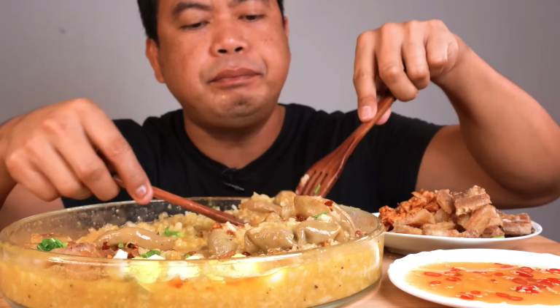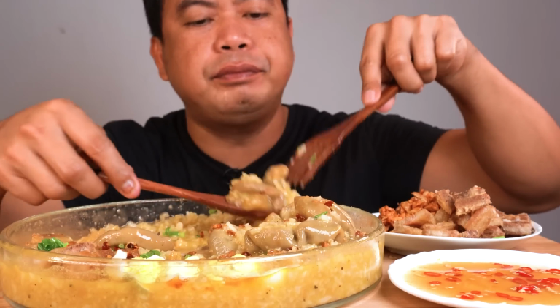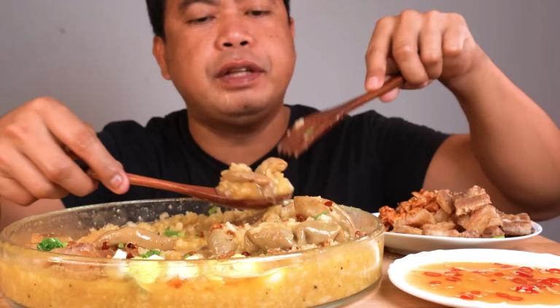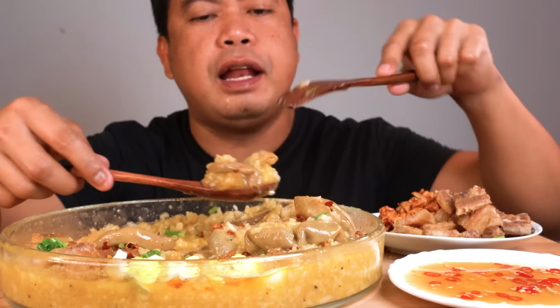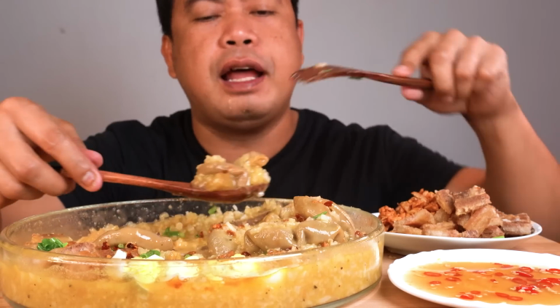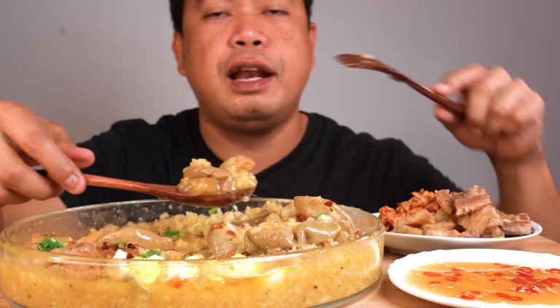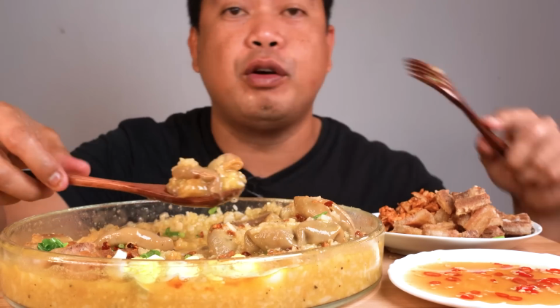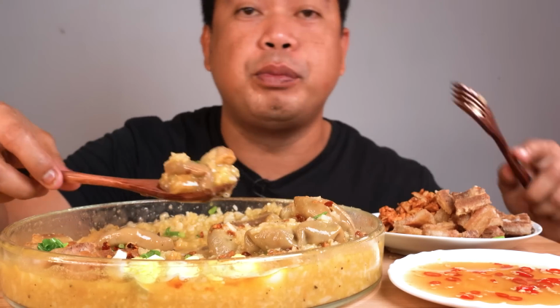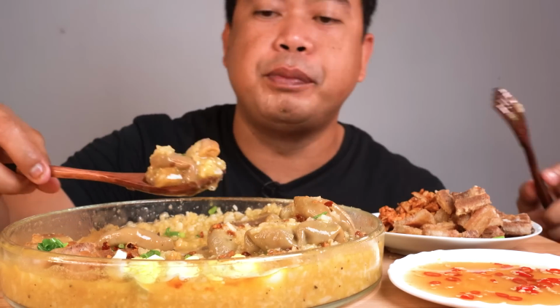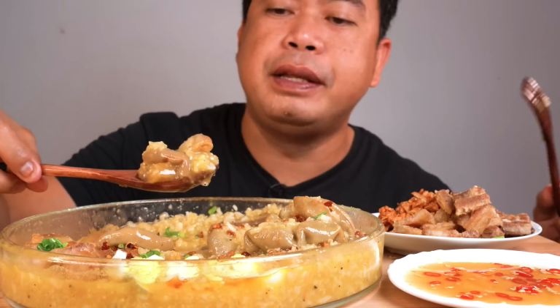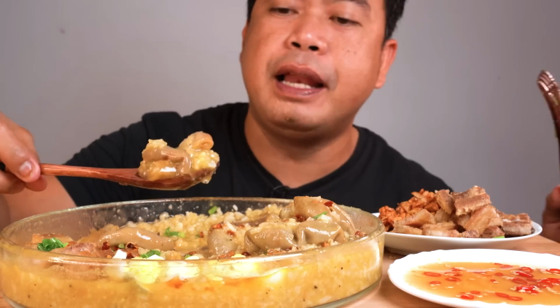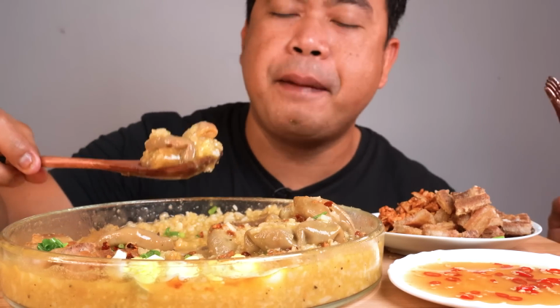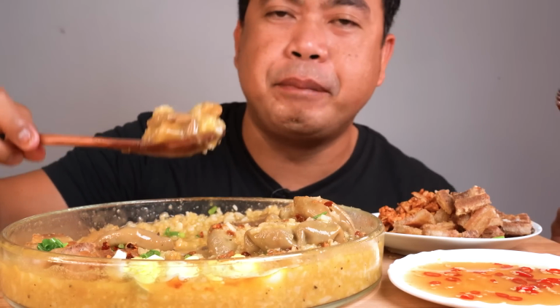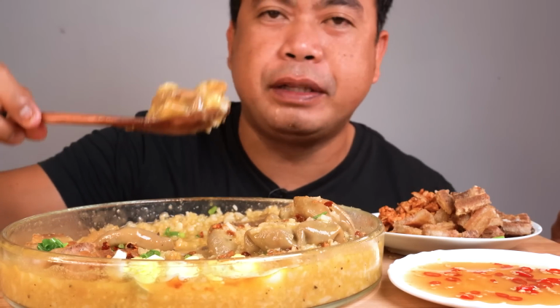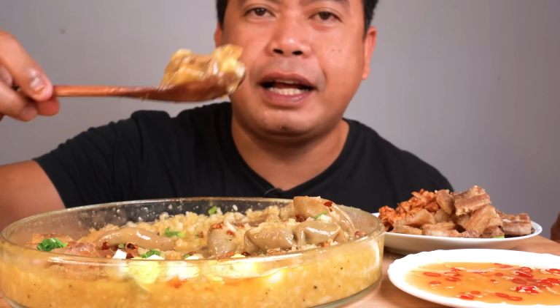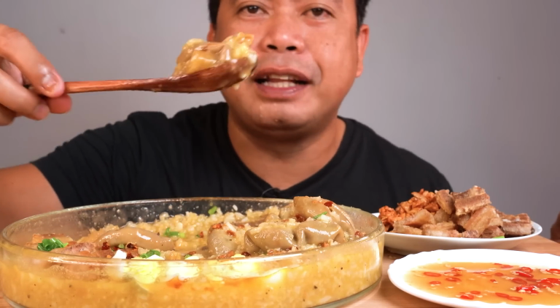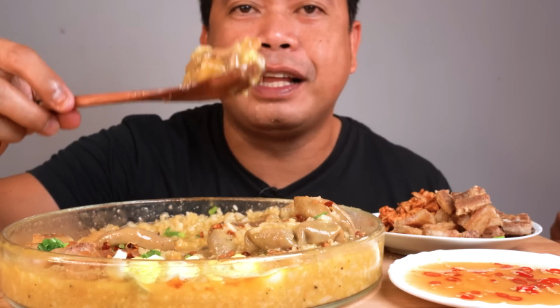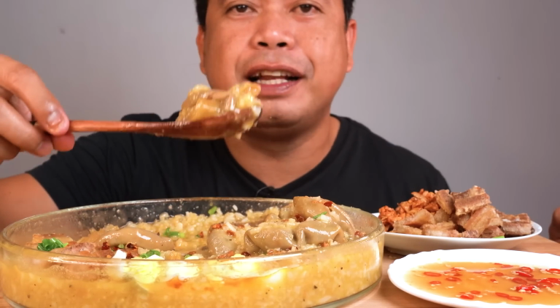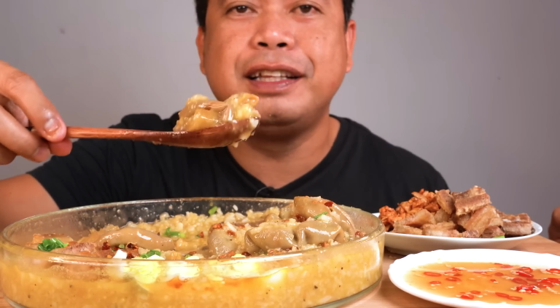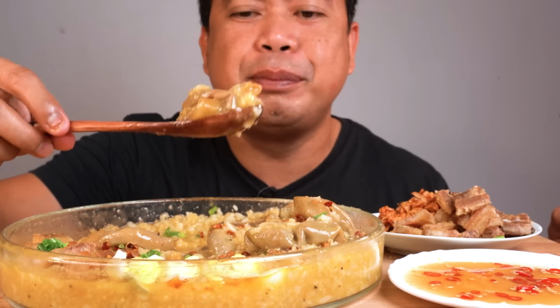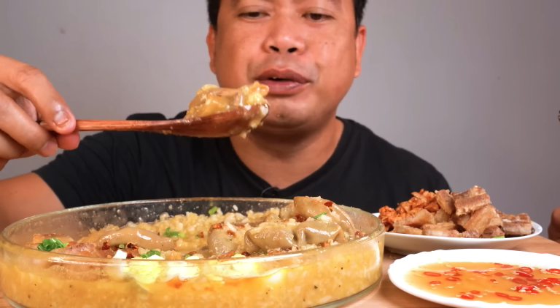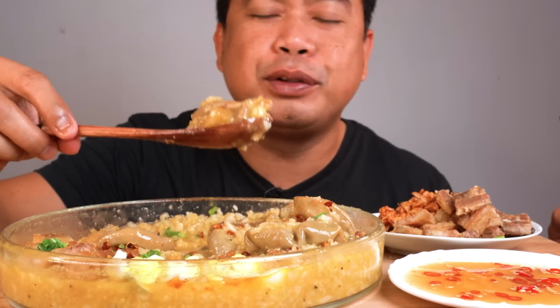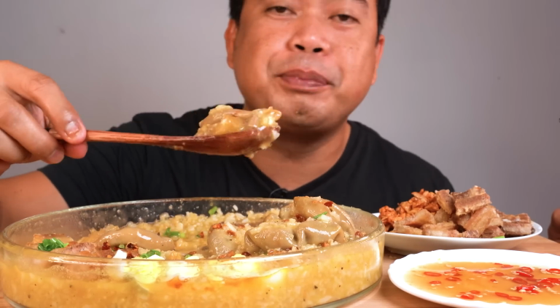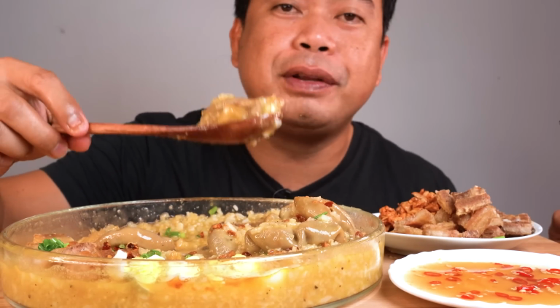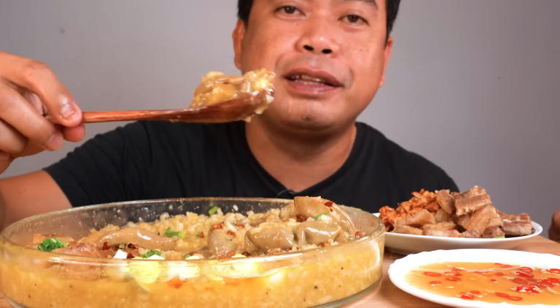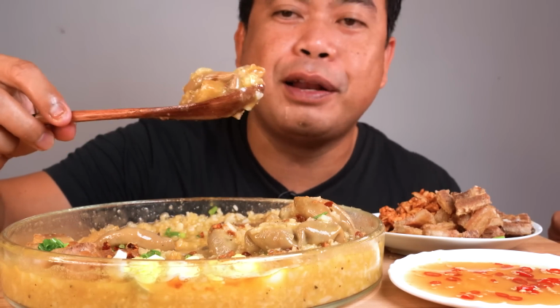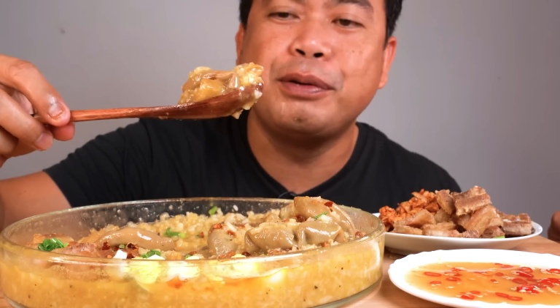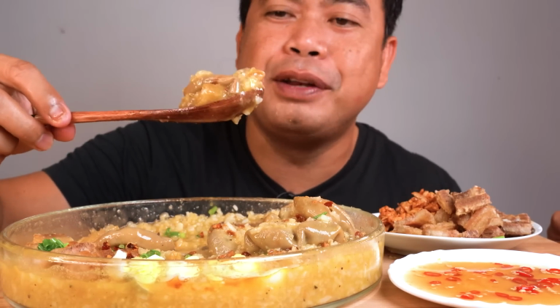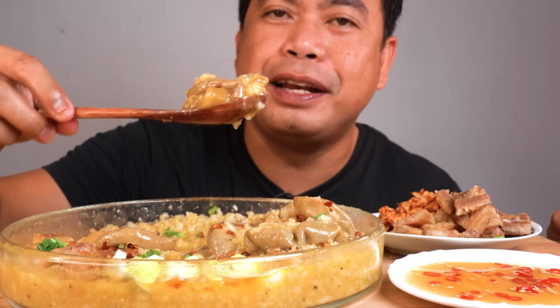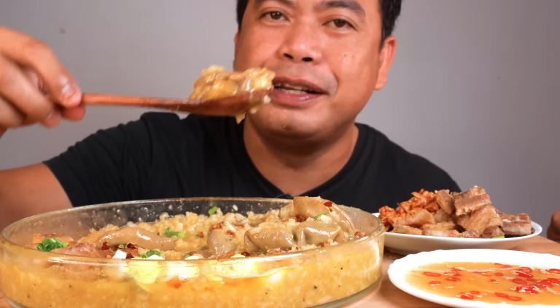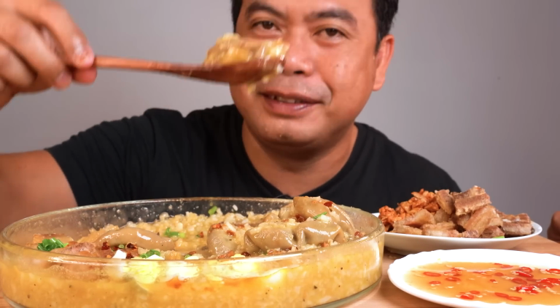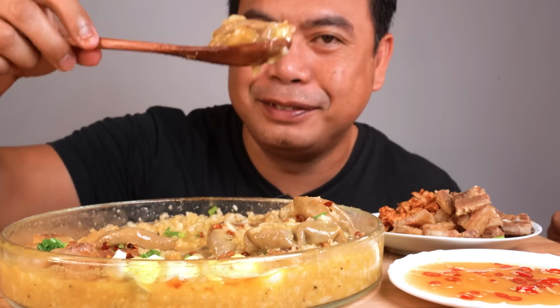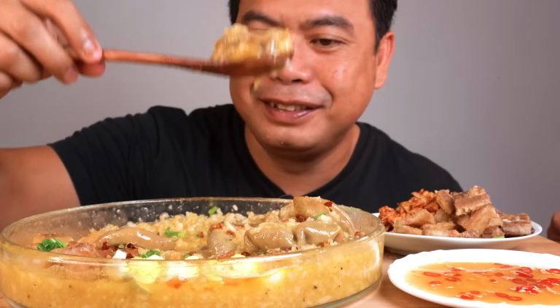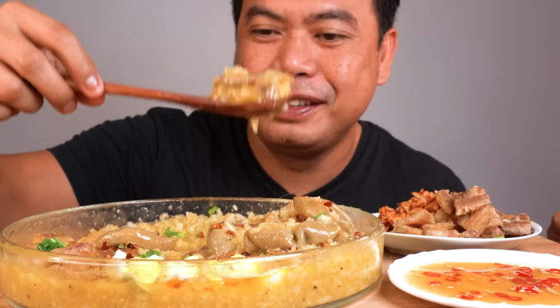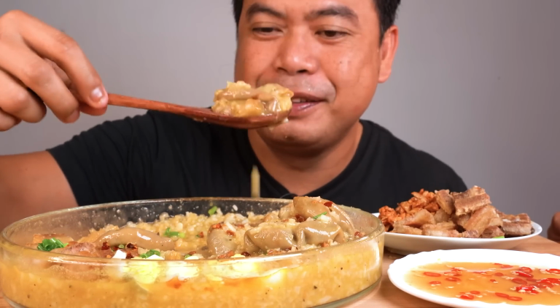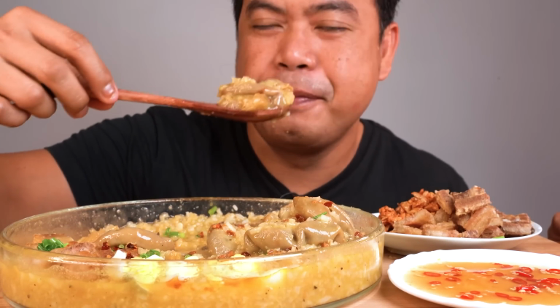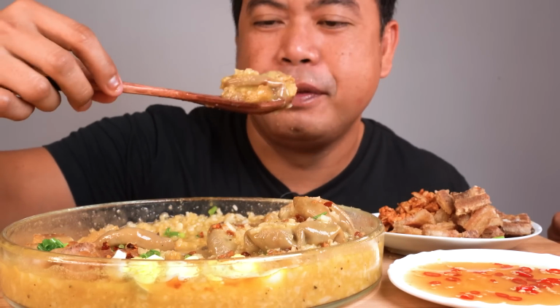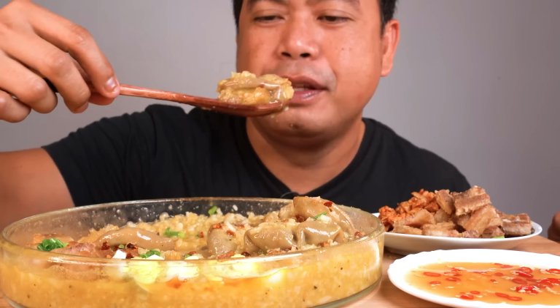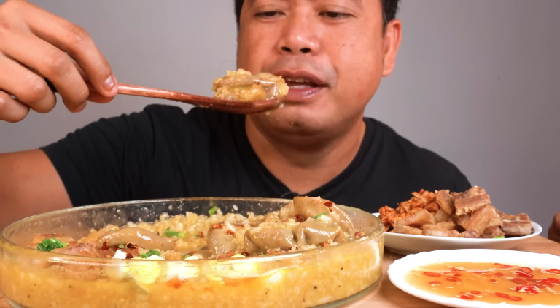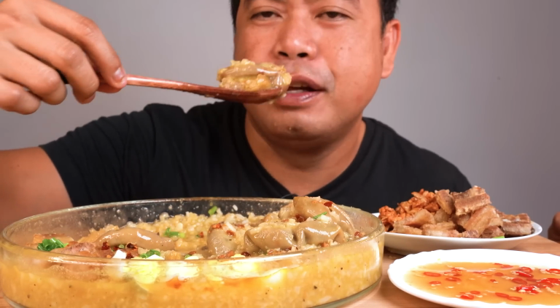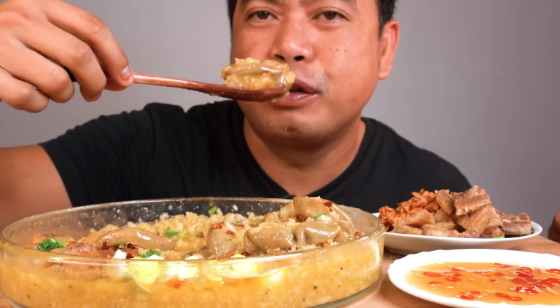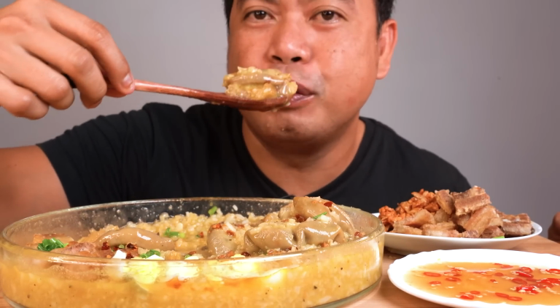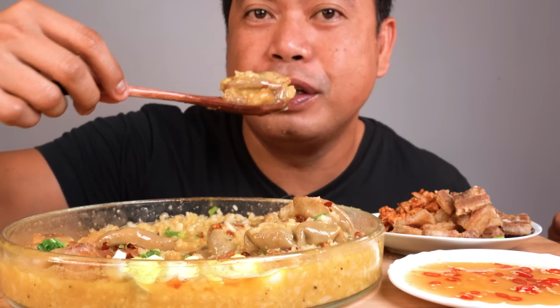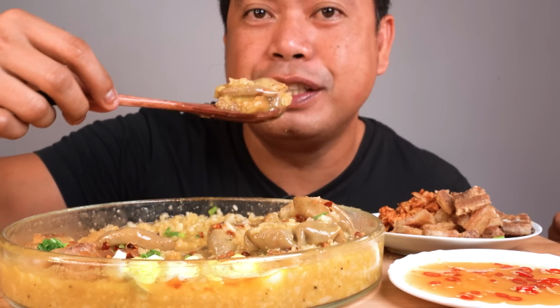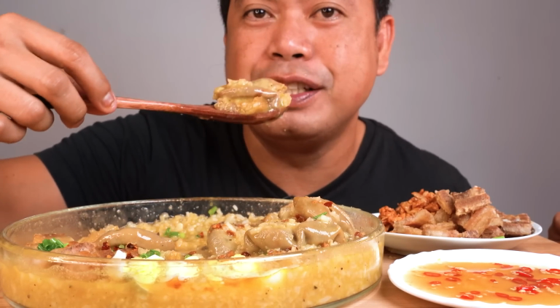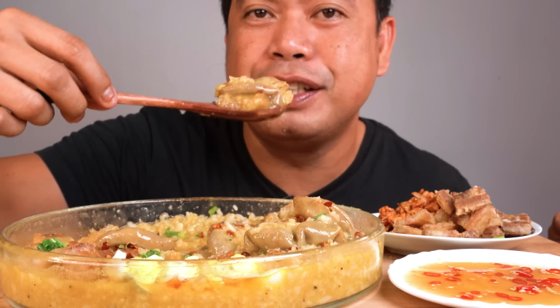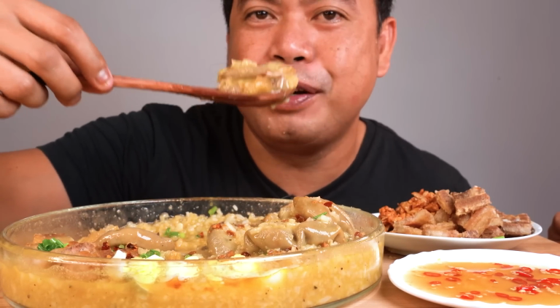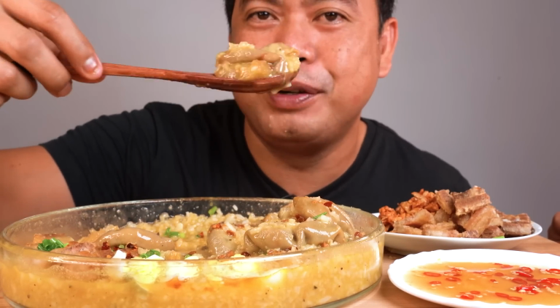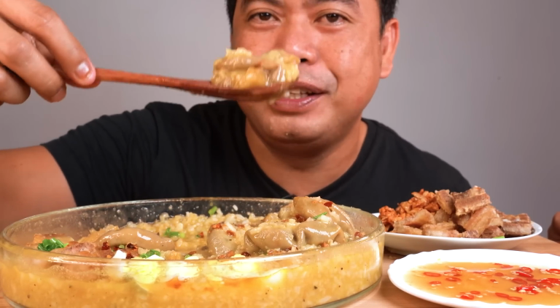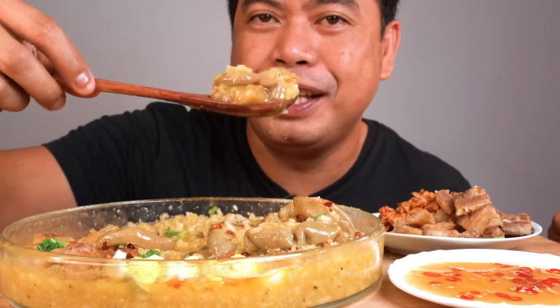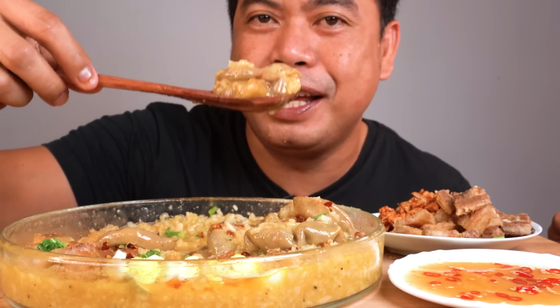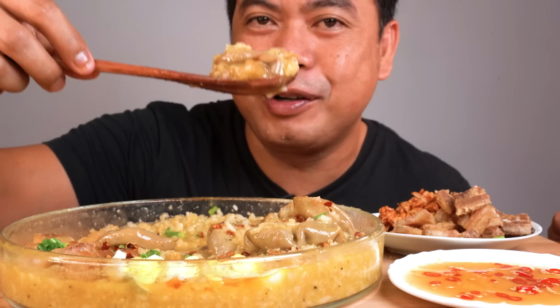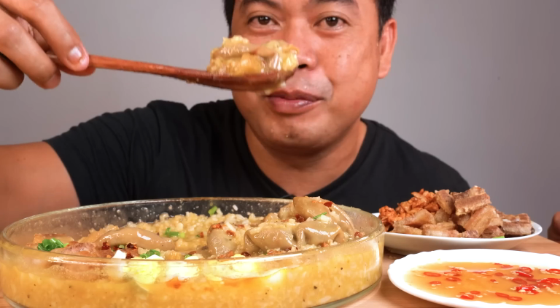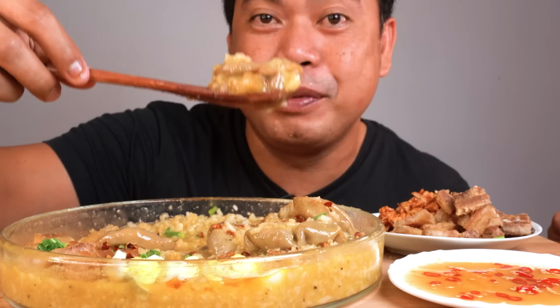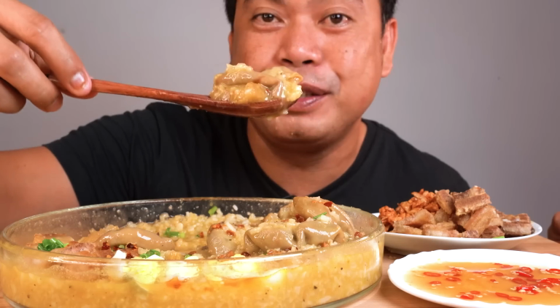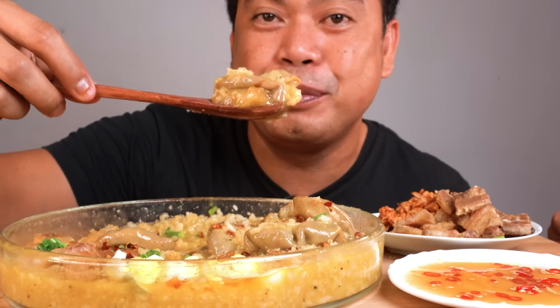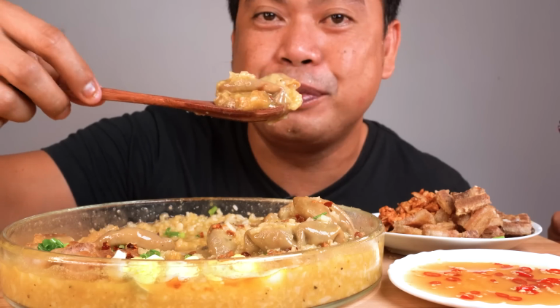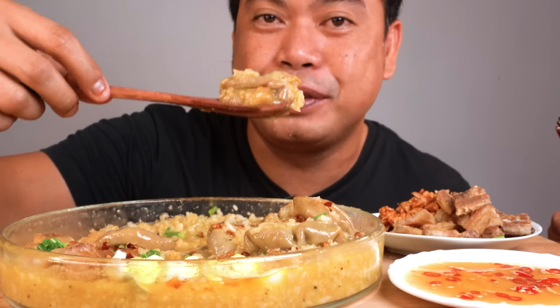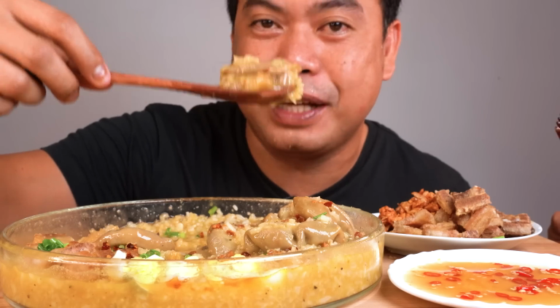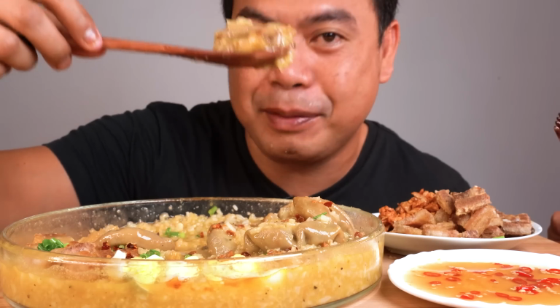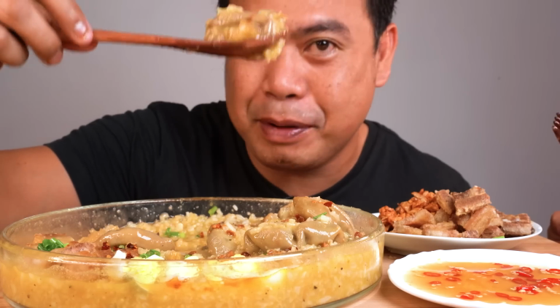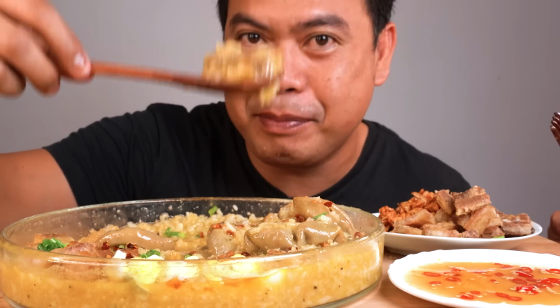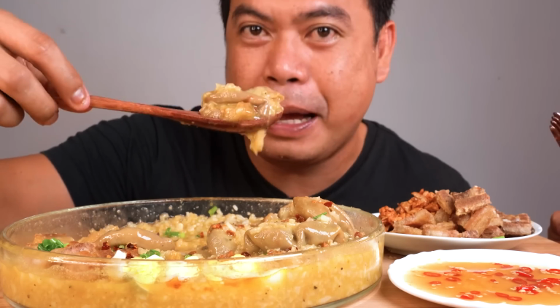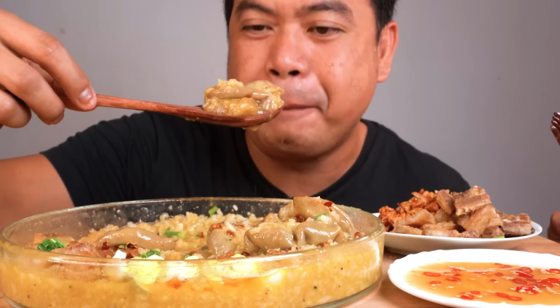I can't remember the last time I had this — whether it's essential or not, comment nyo po sa baba.